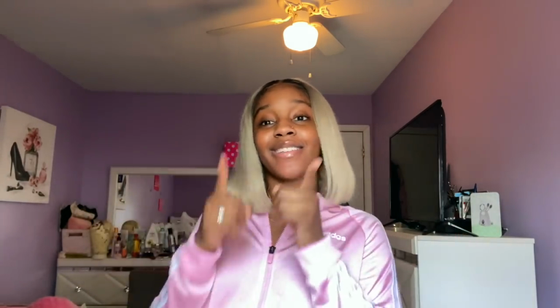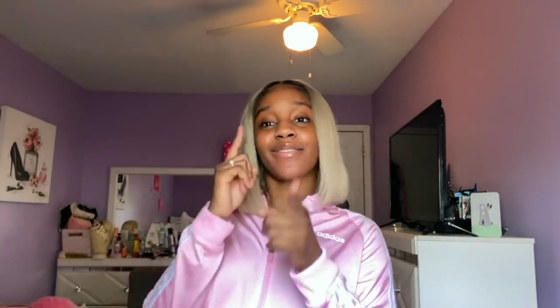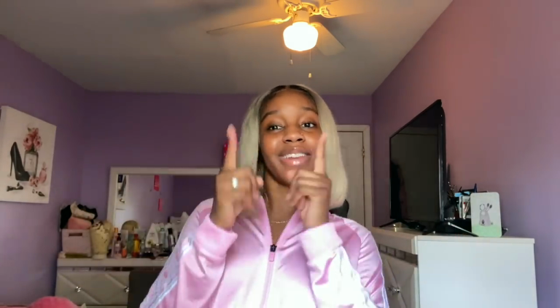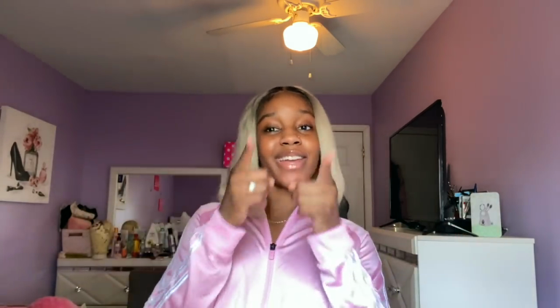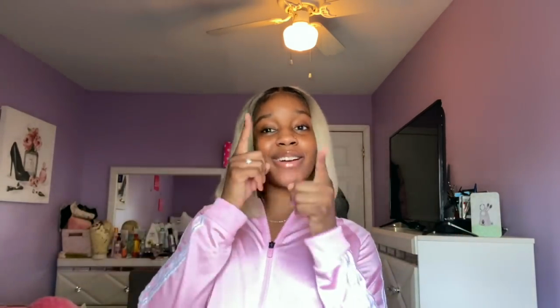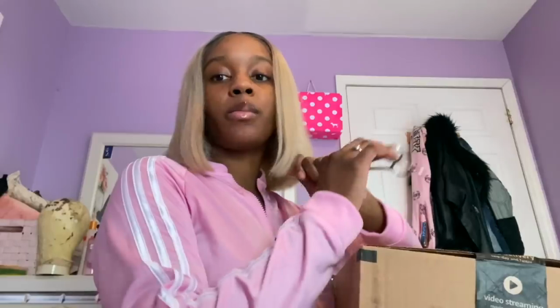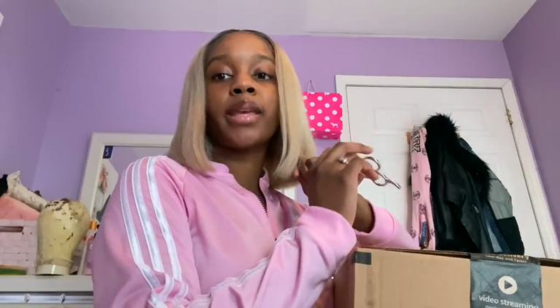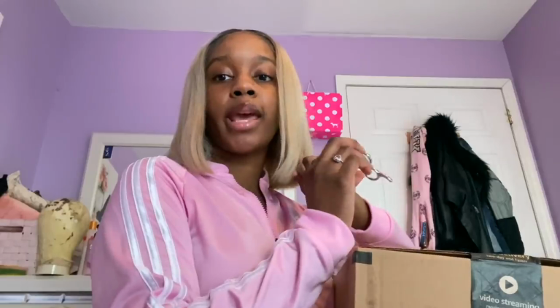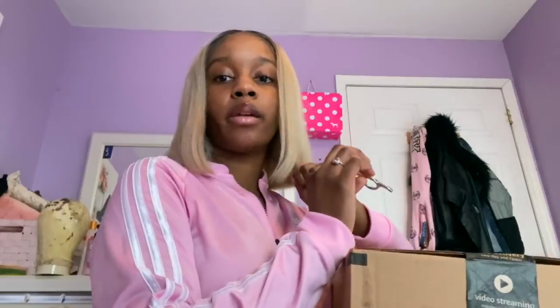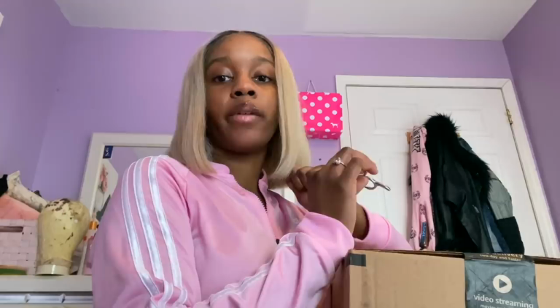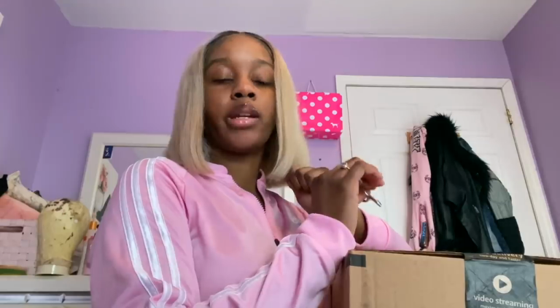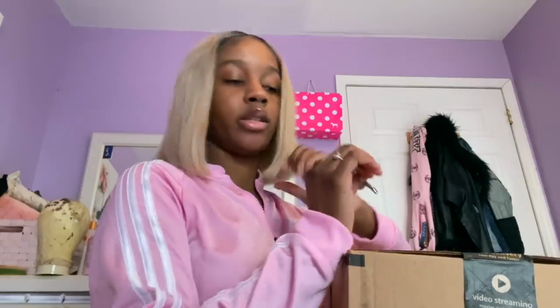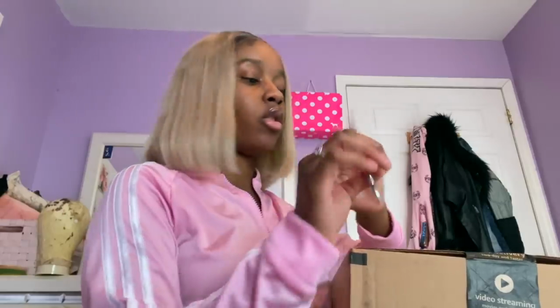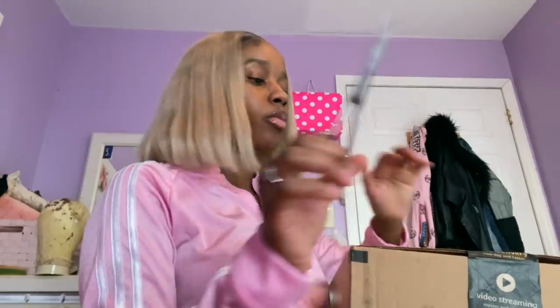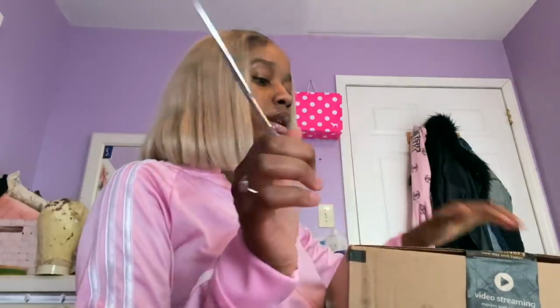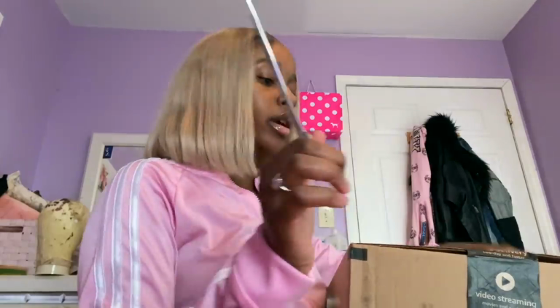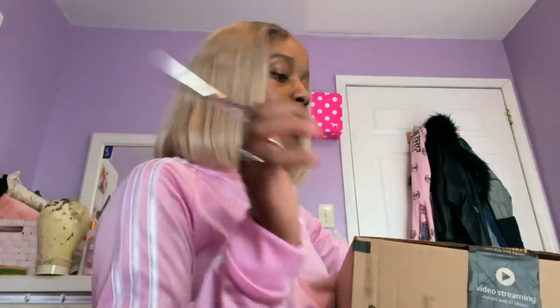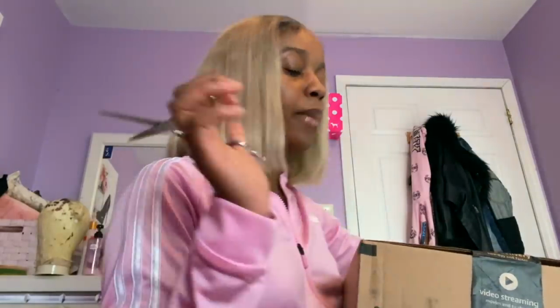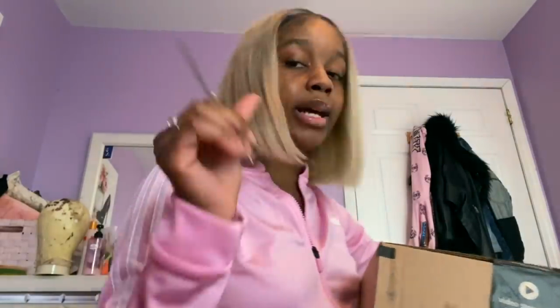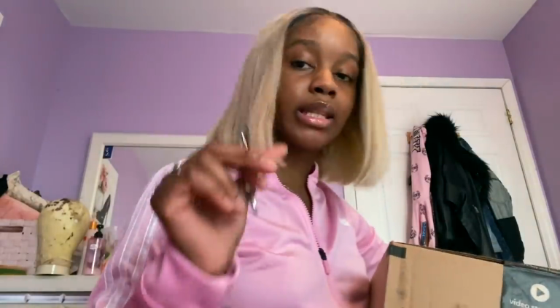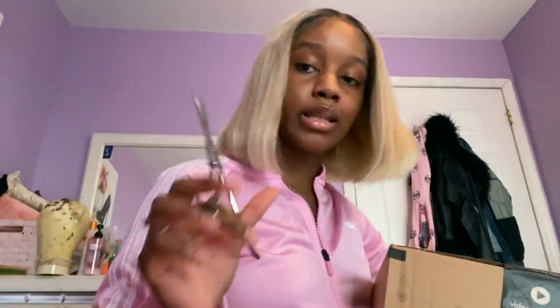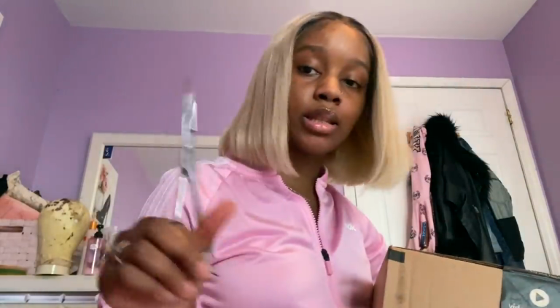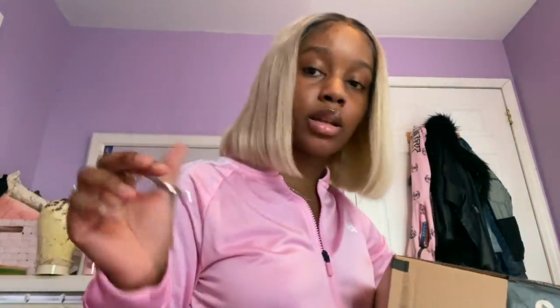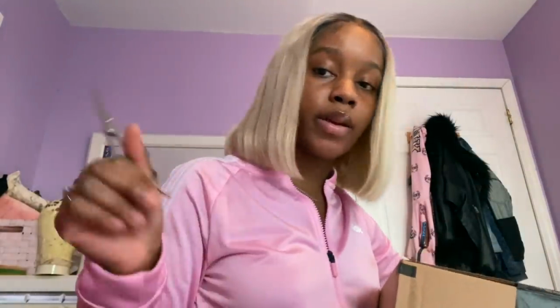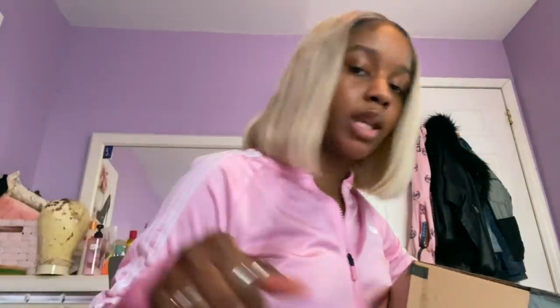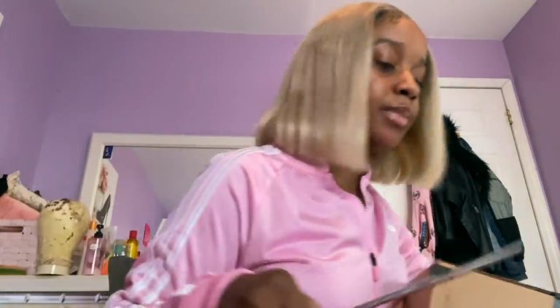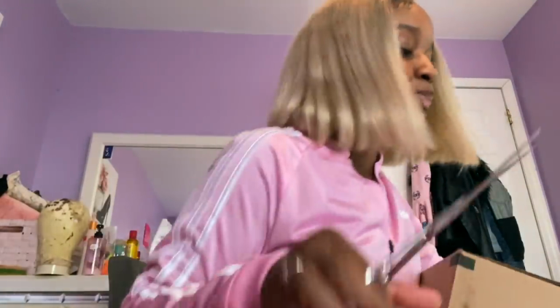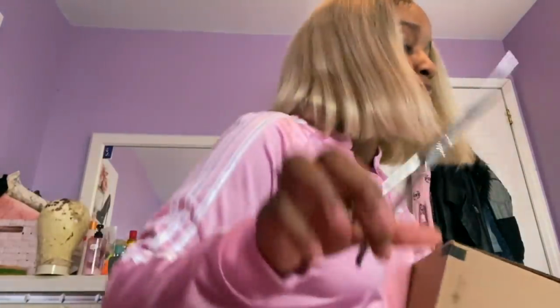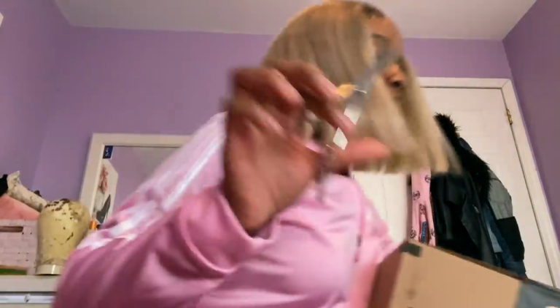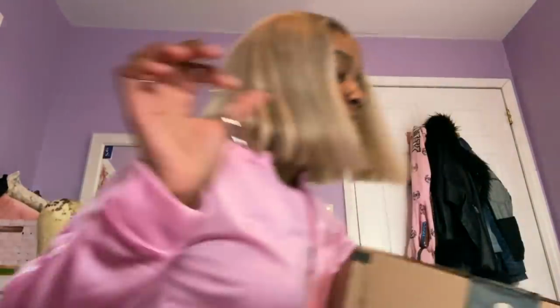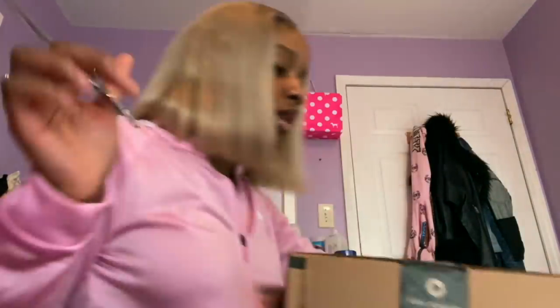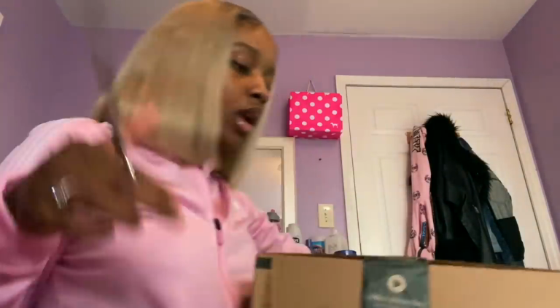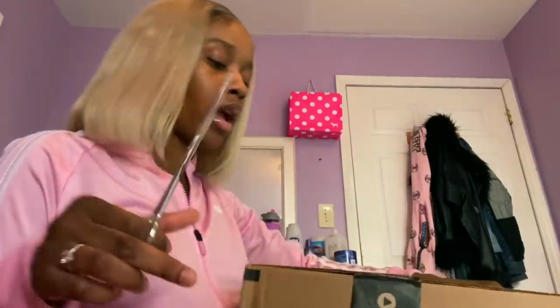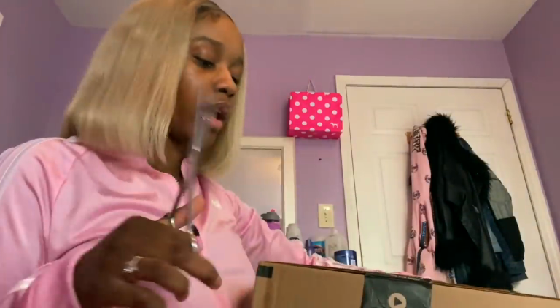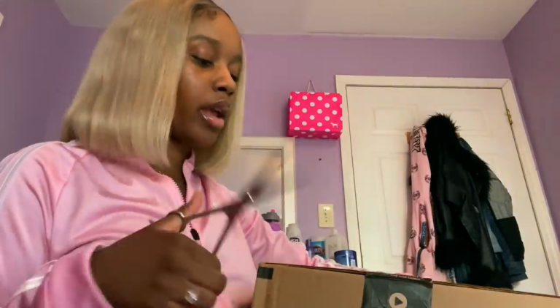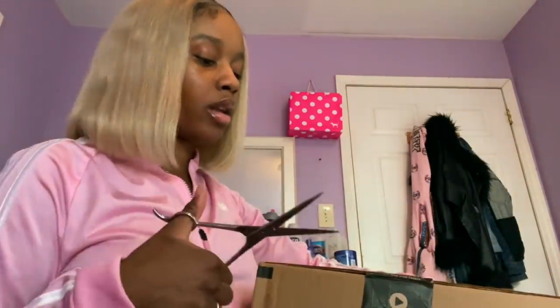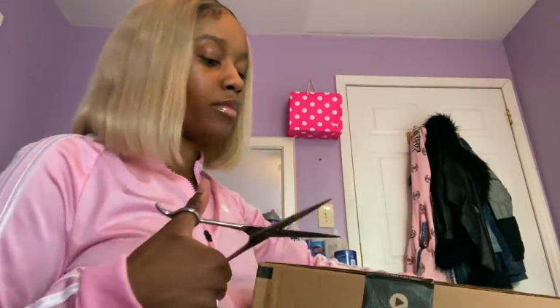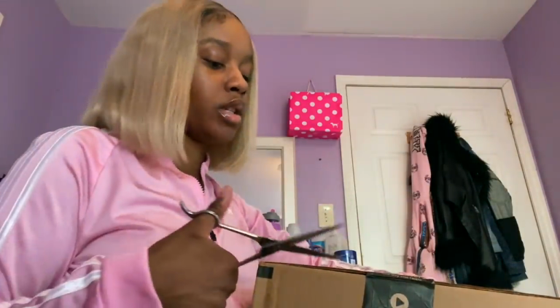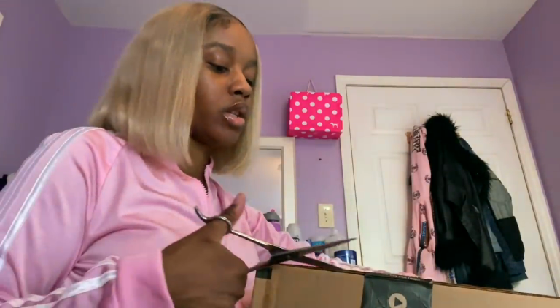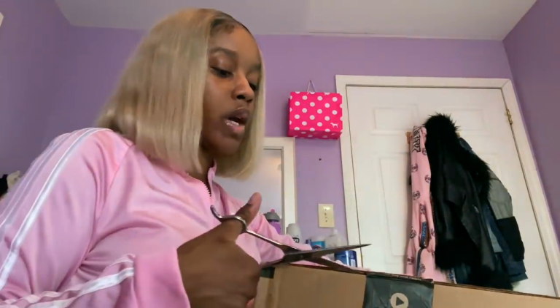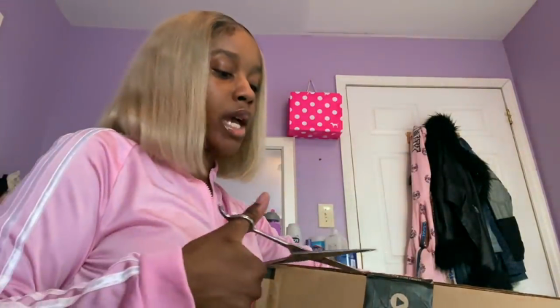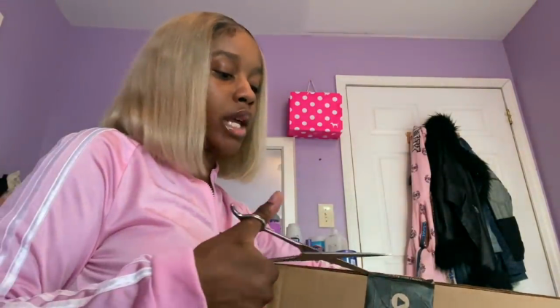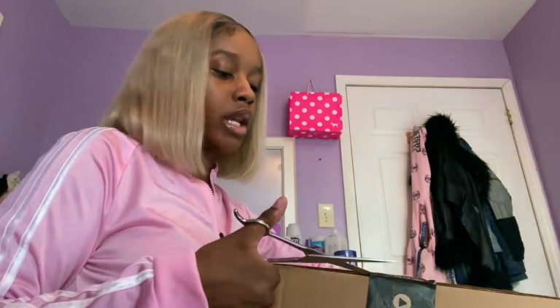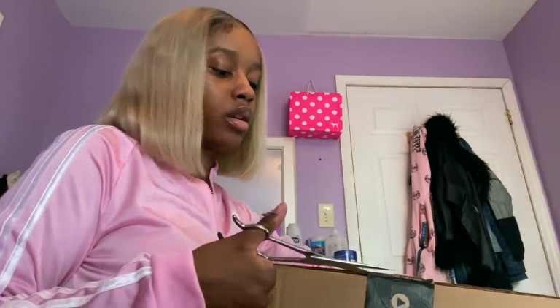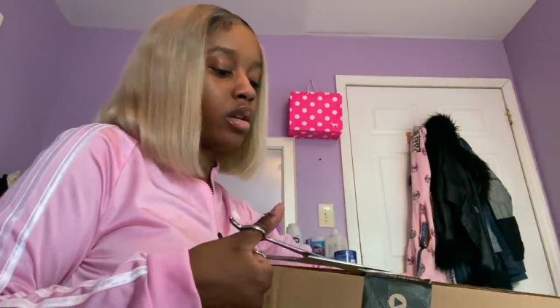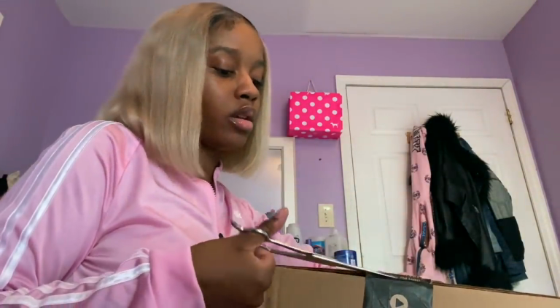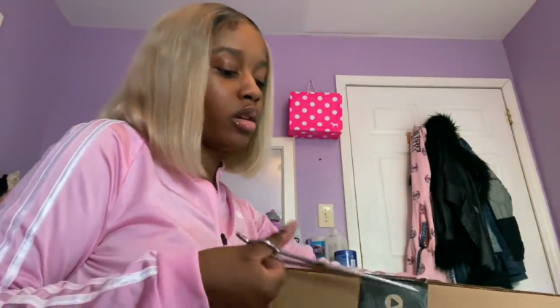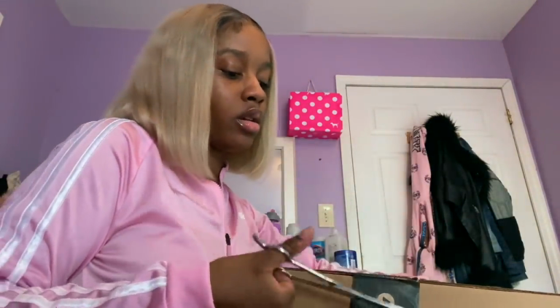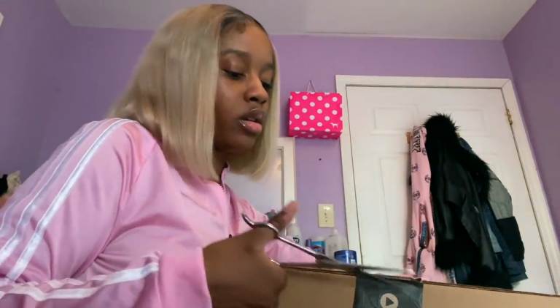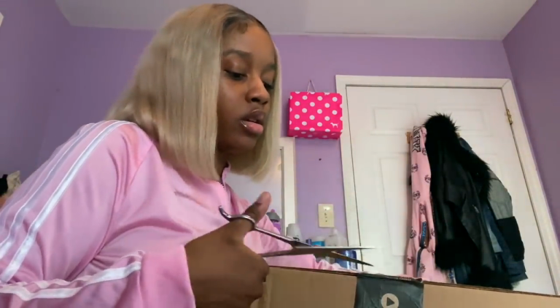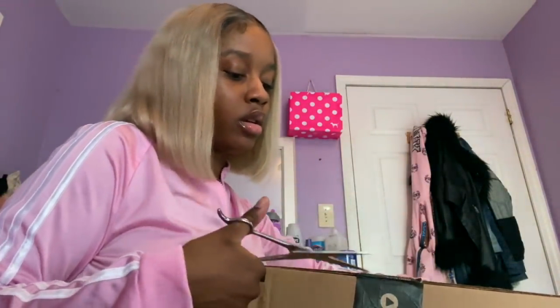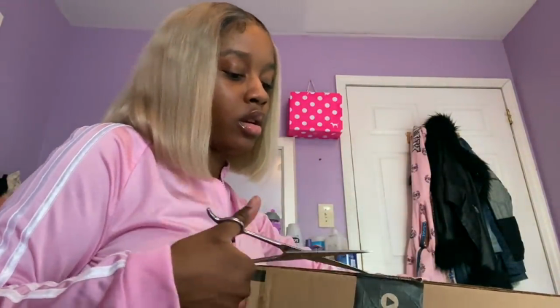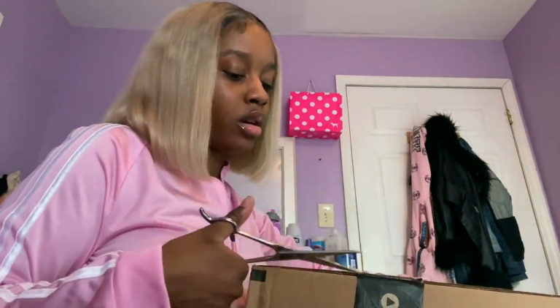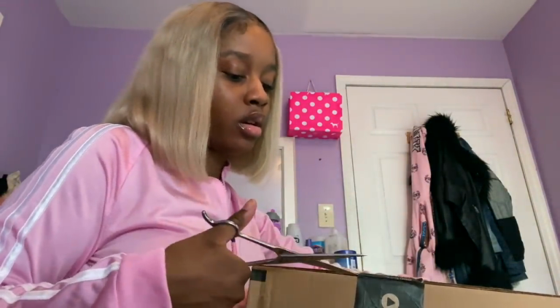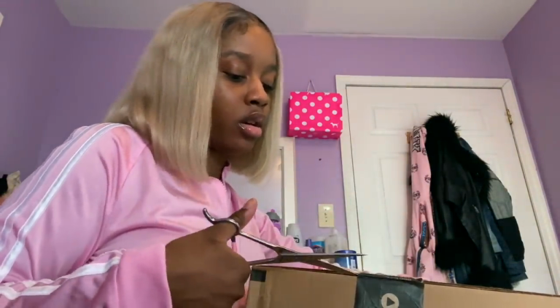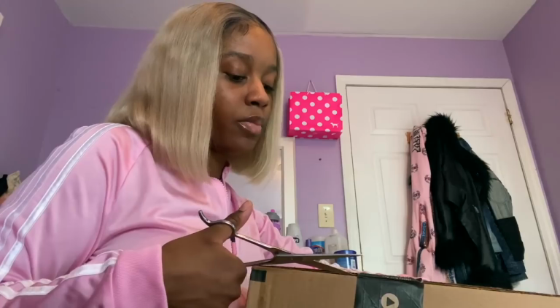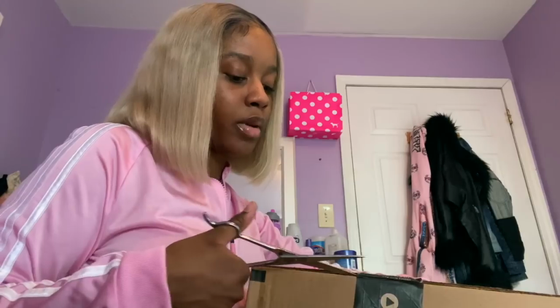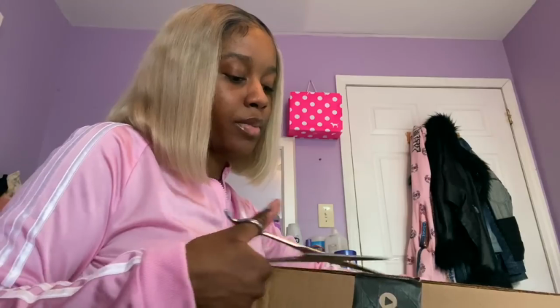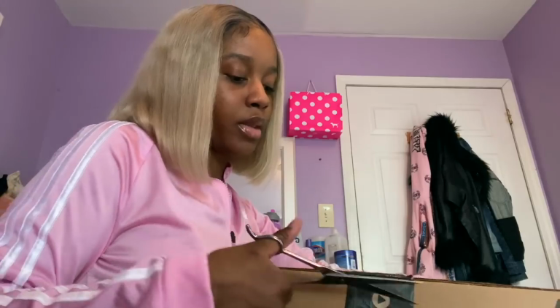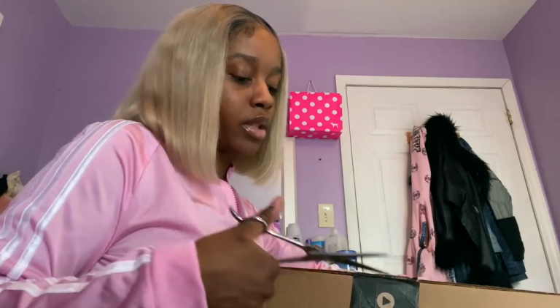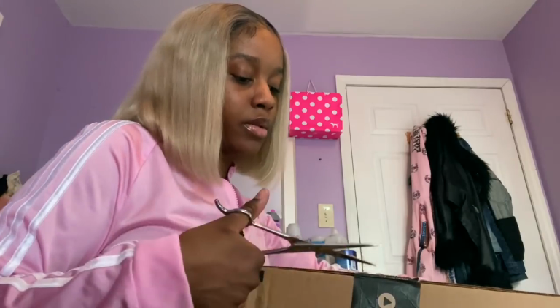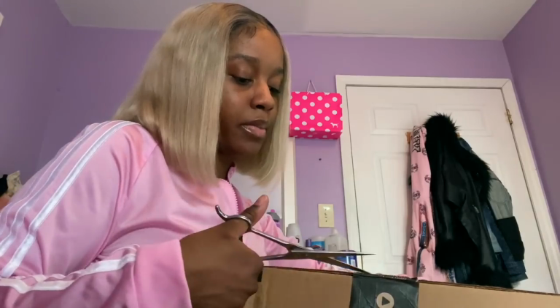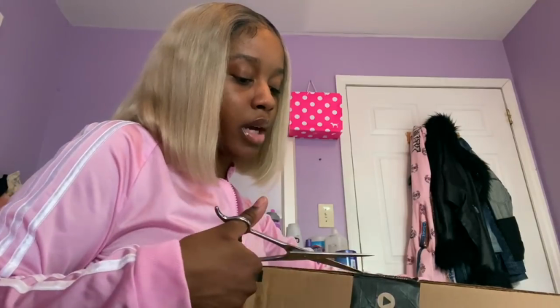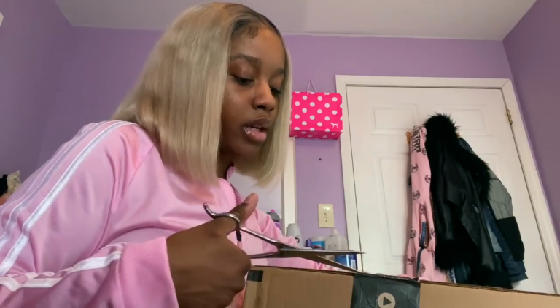I'm getting ready to open it — I got my scissors already — and I'm just gonna go ahead and open up this box.